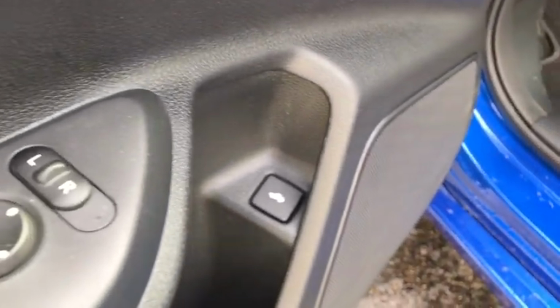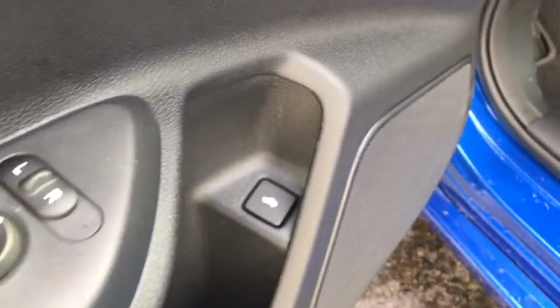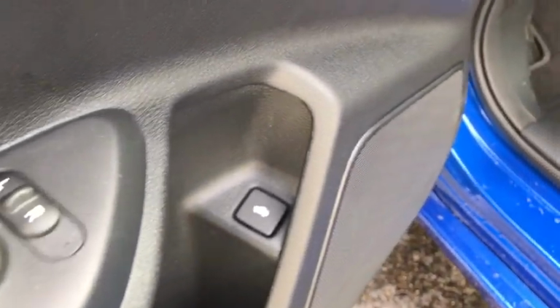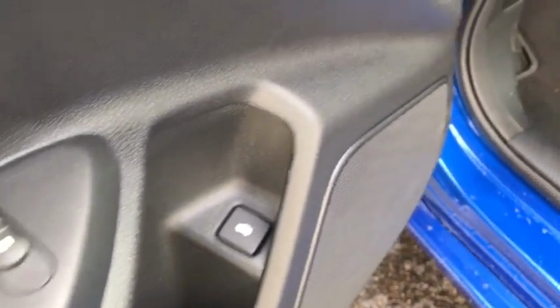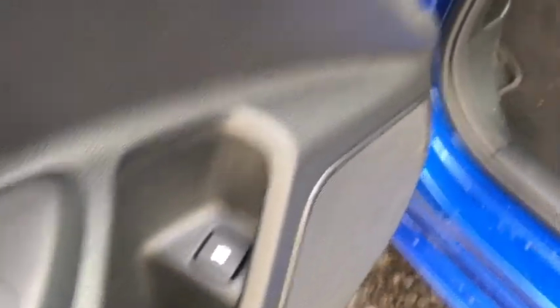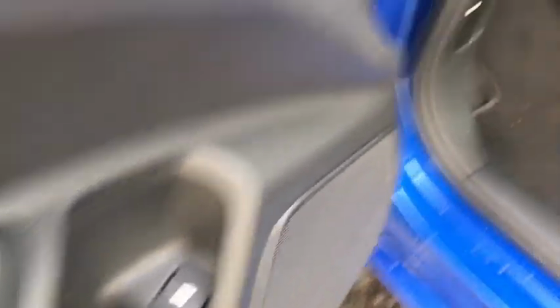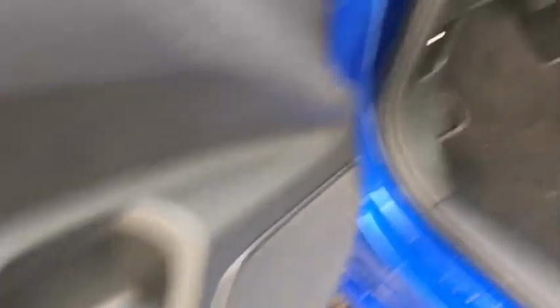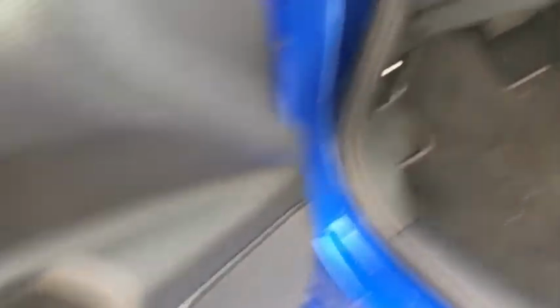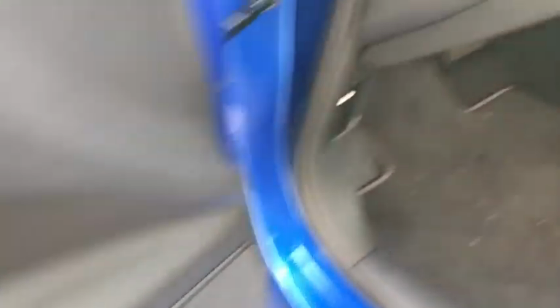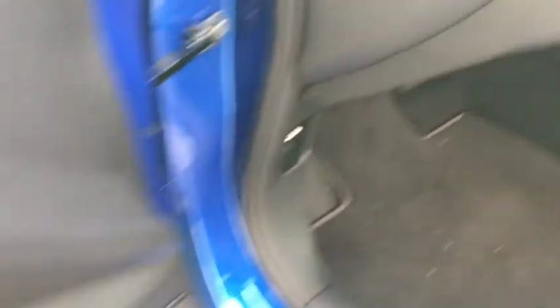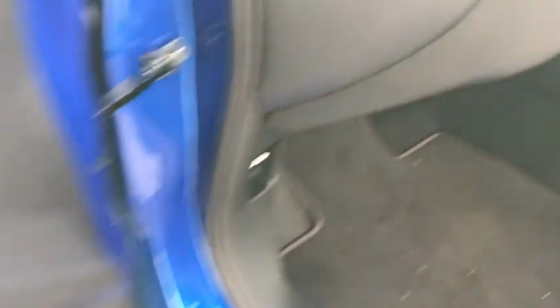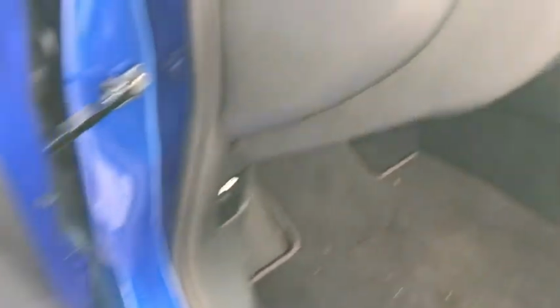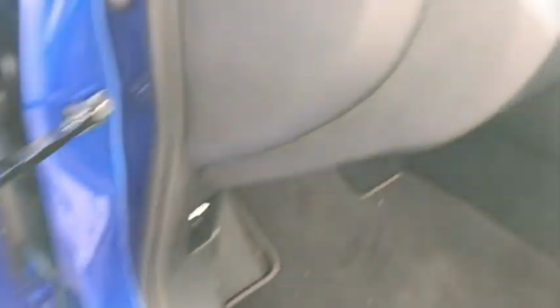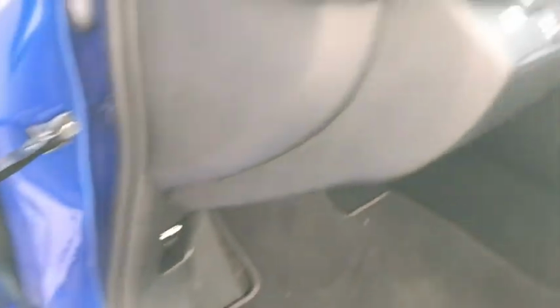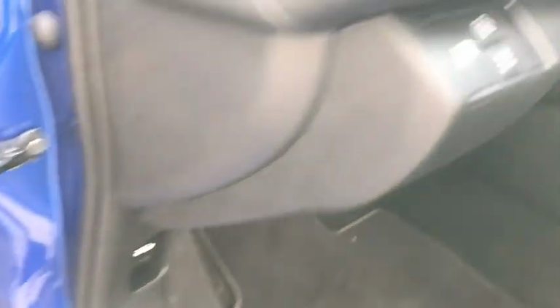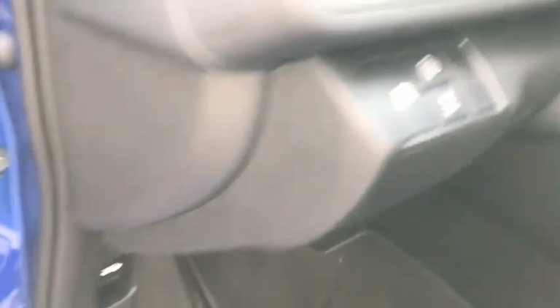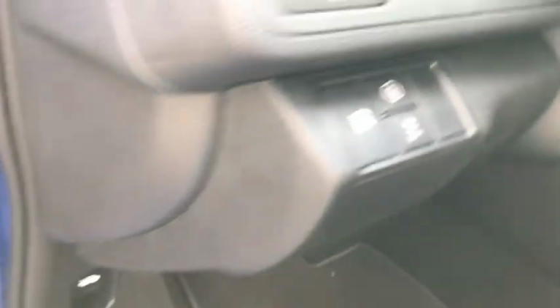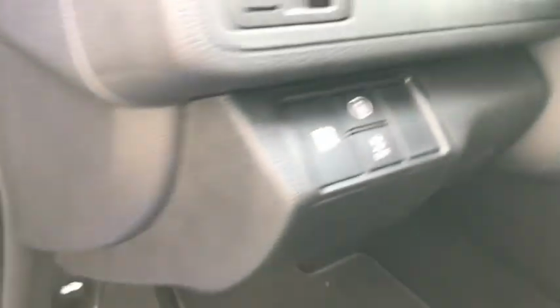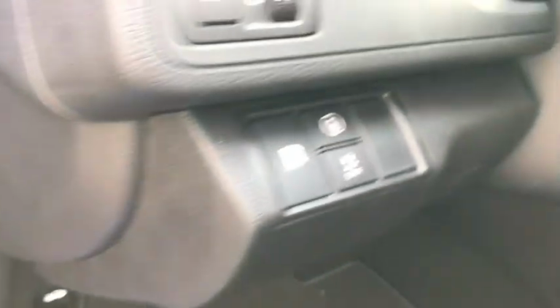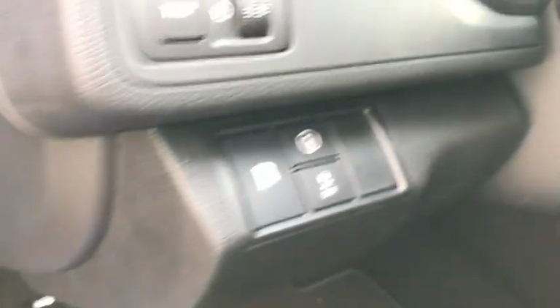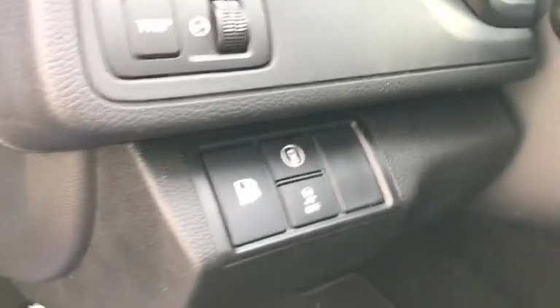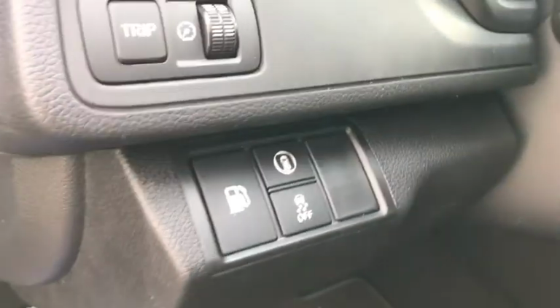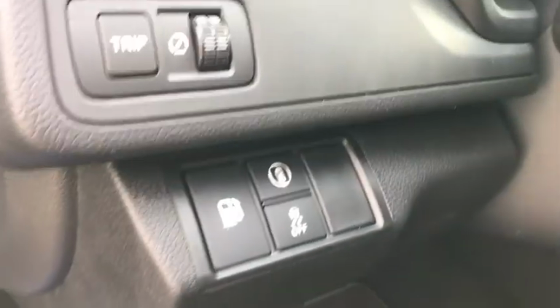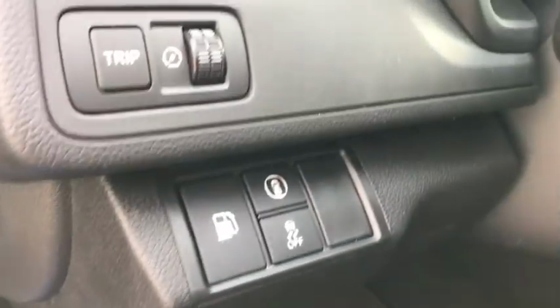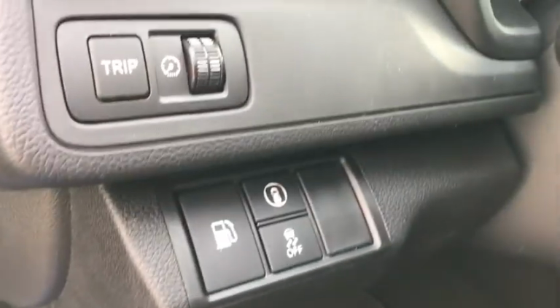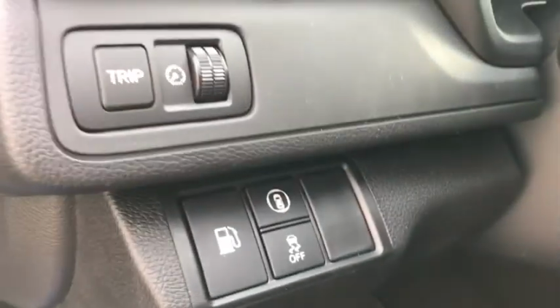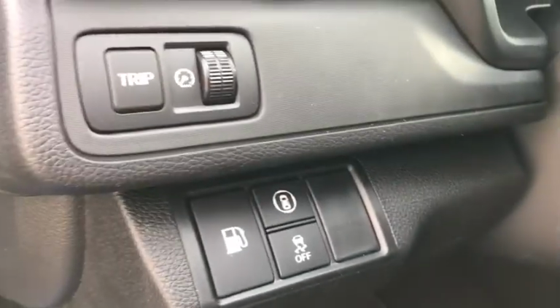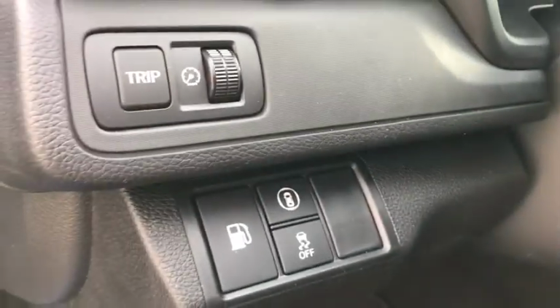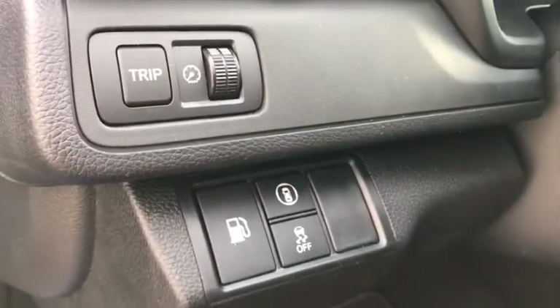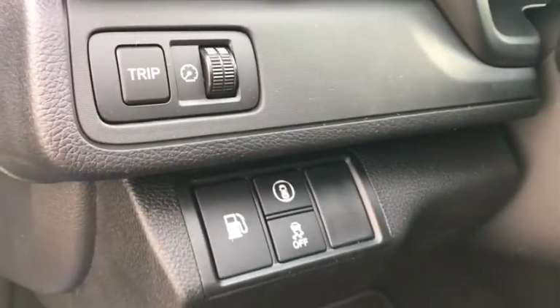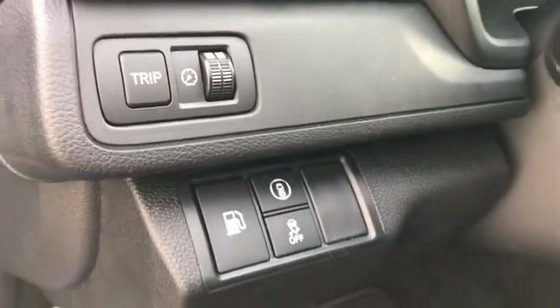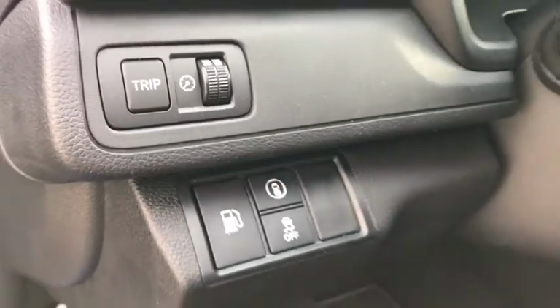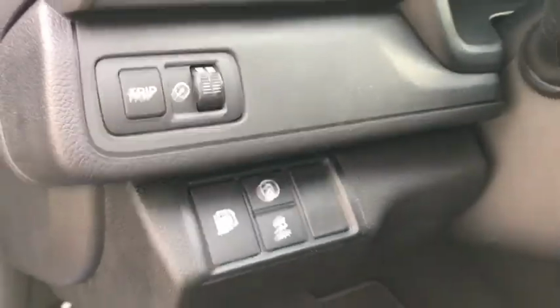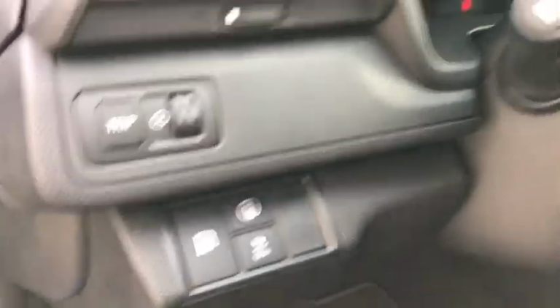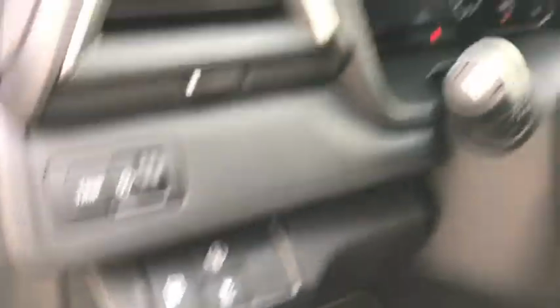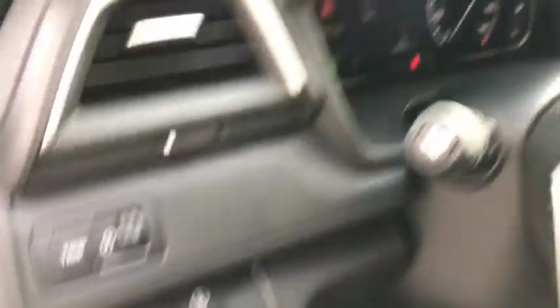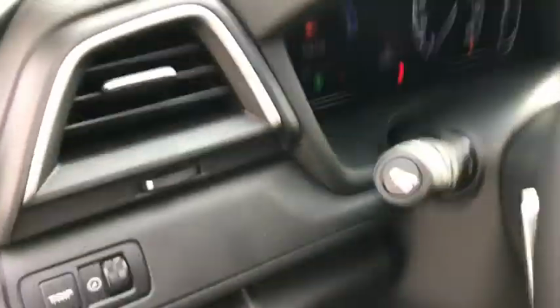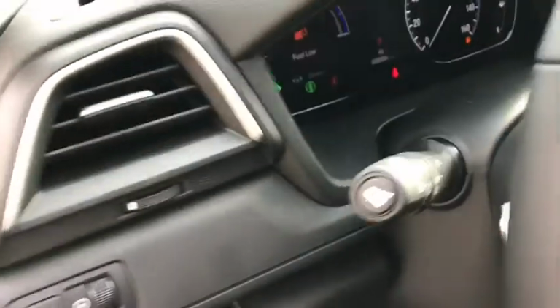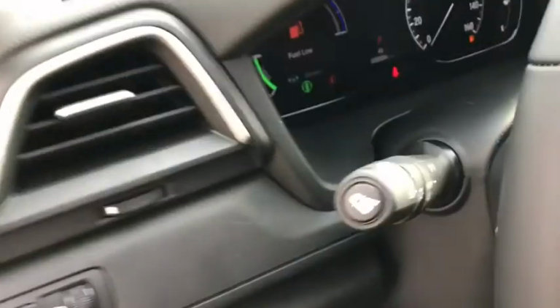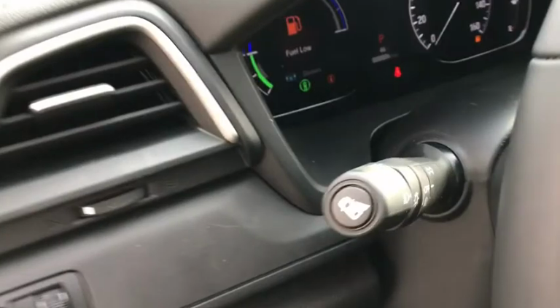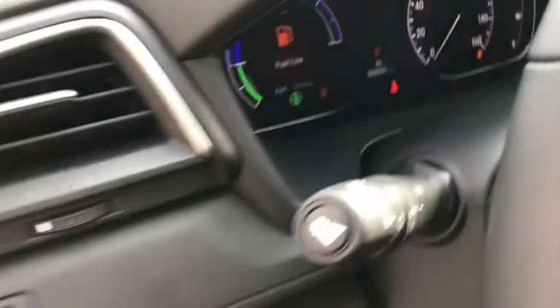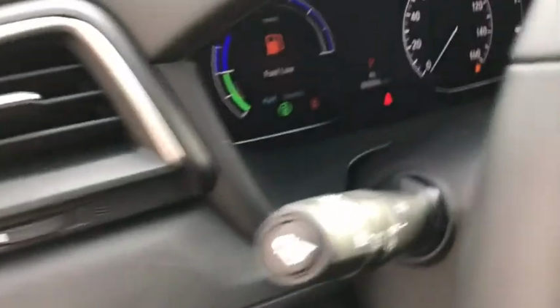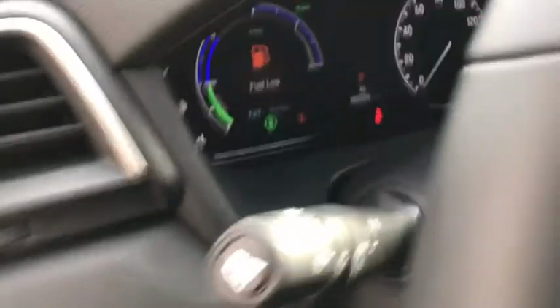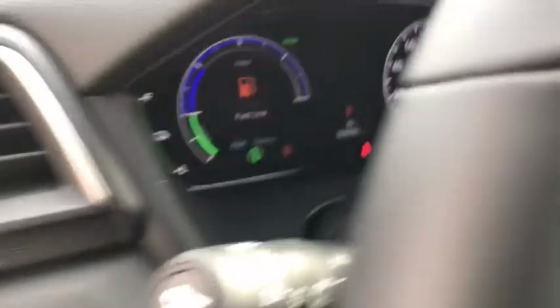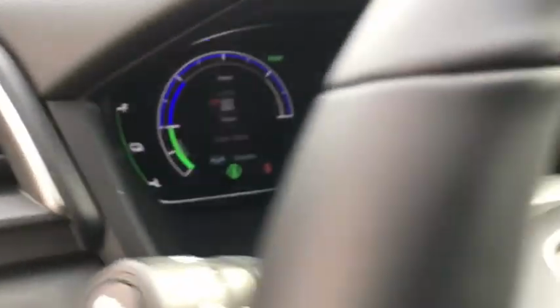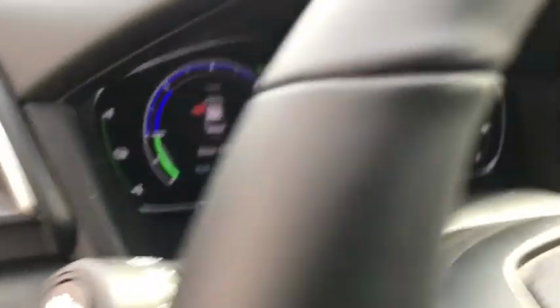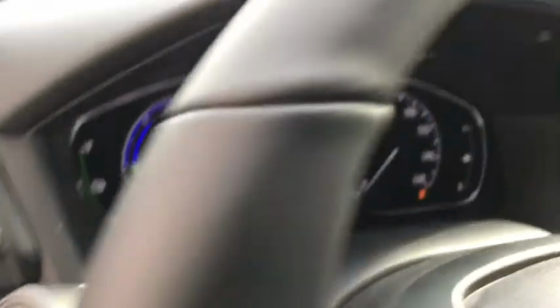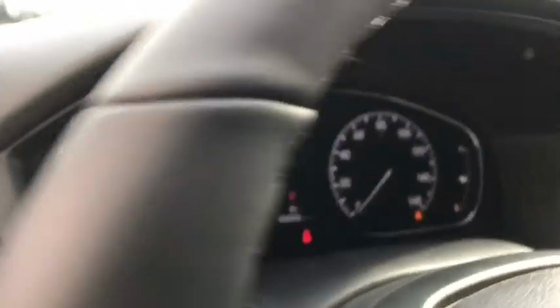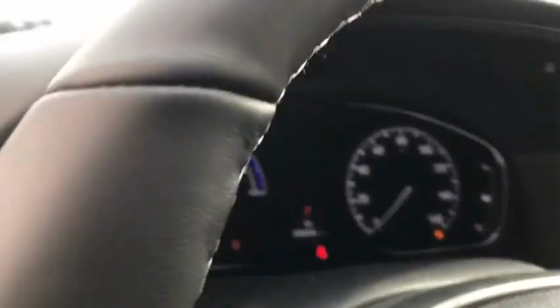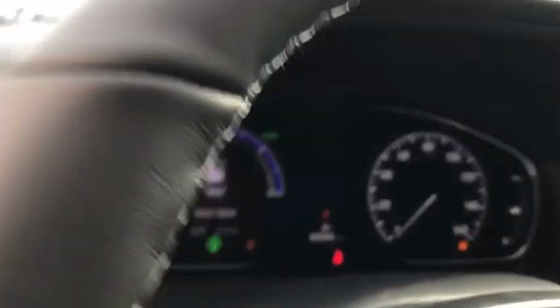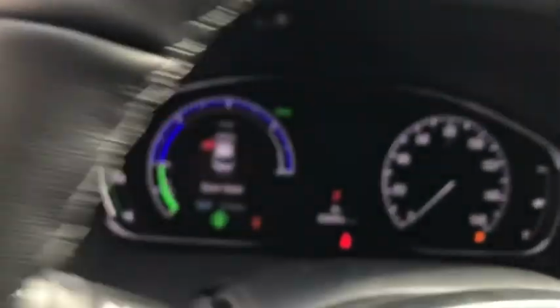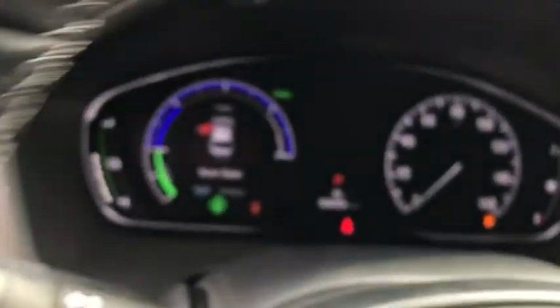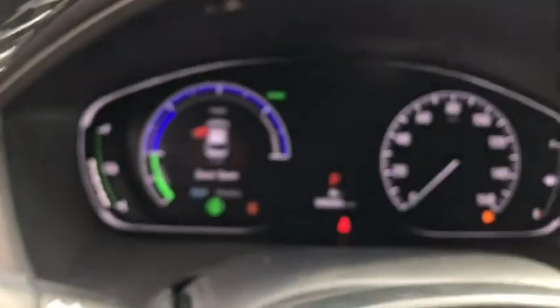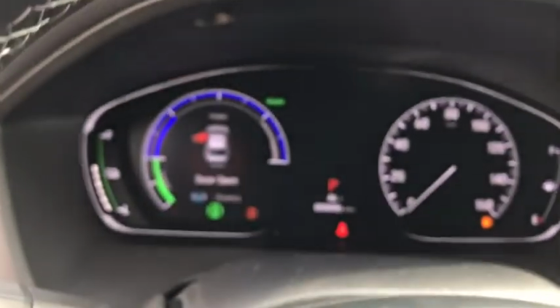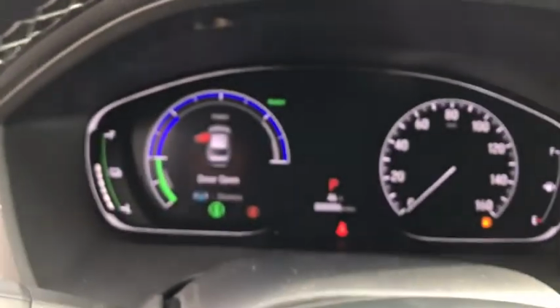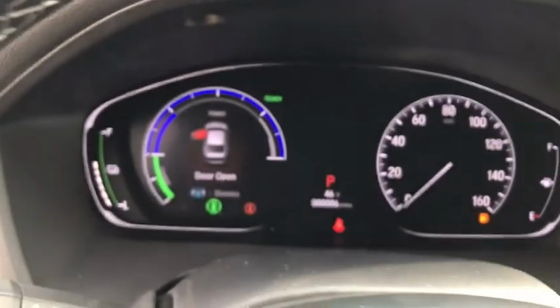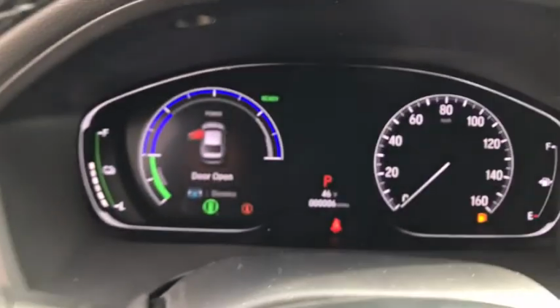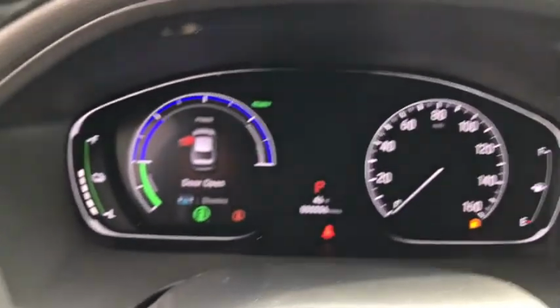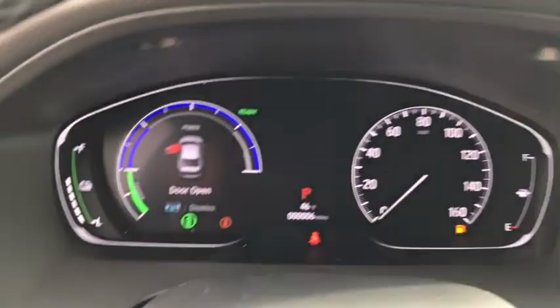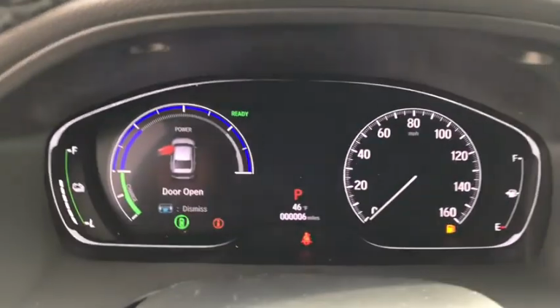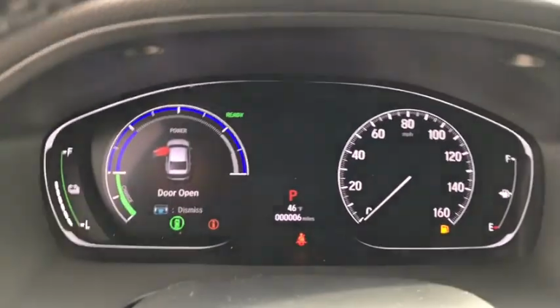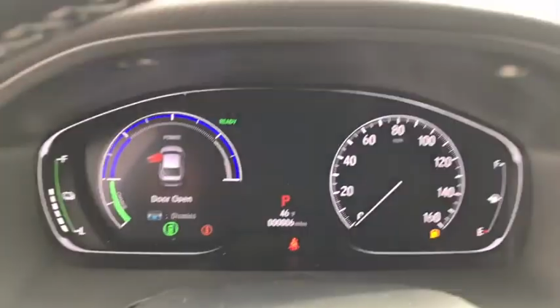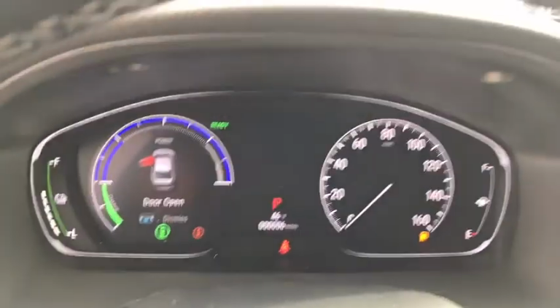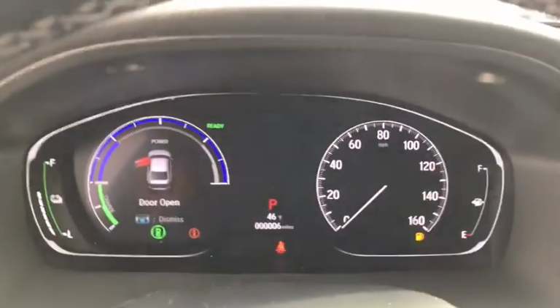four-piece floor mat set. Searching for a dependable vehicle that looks great too? You found it, so stop in today.